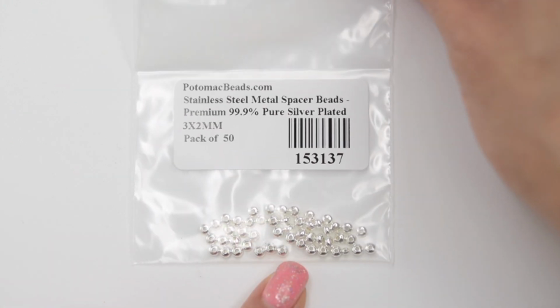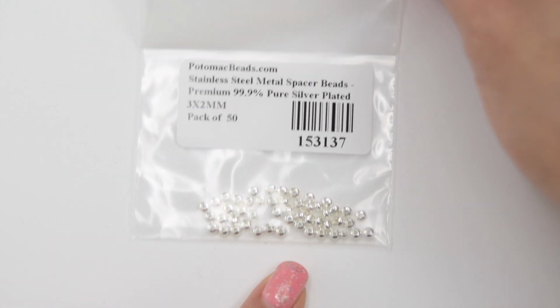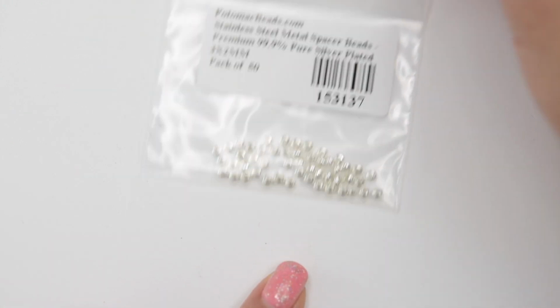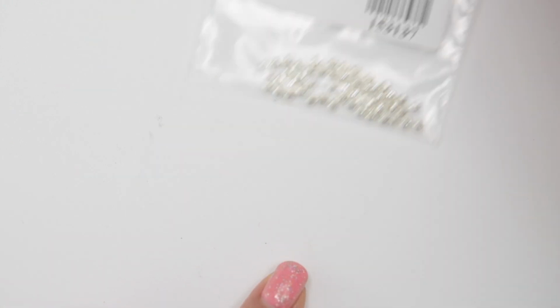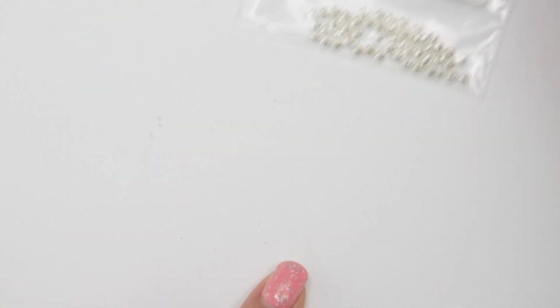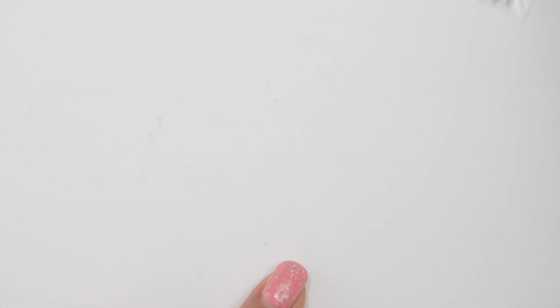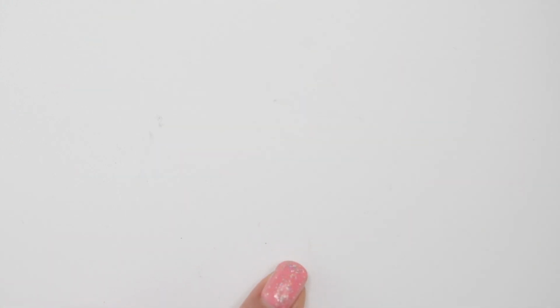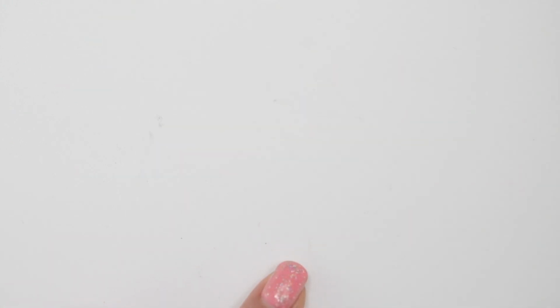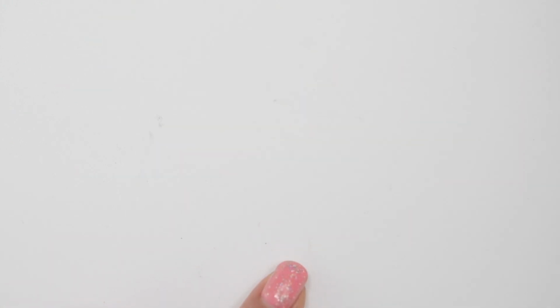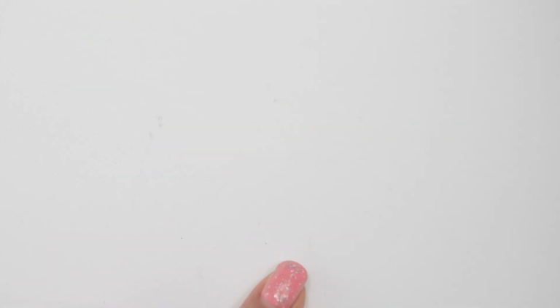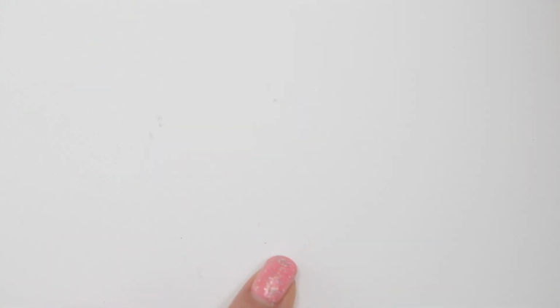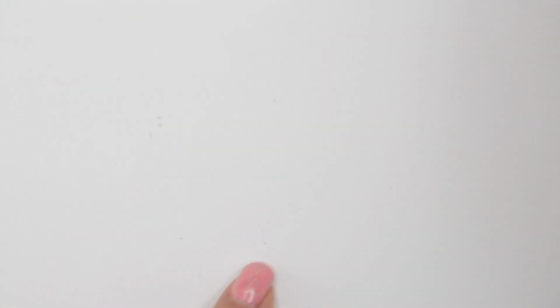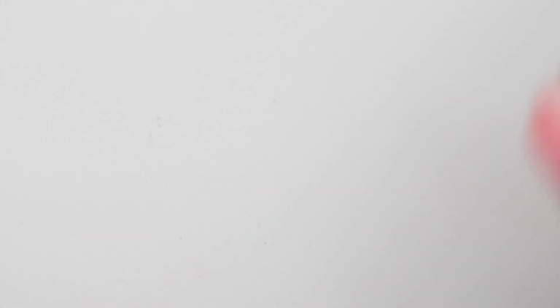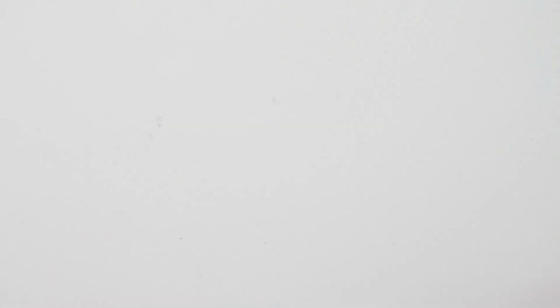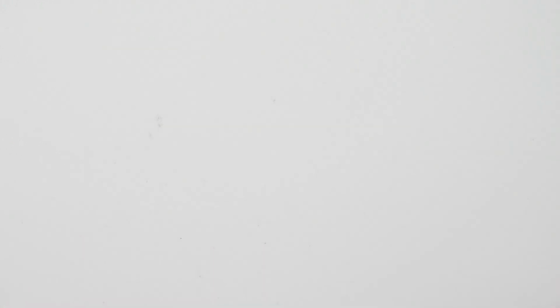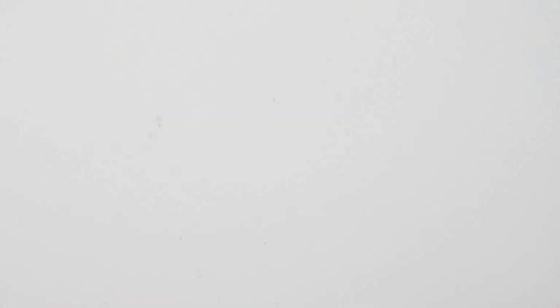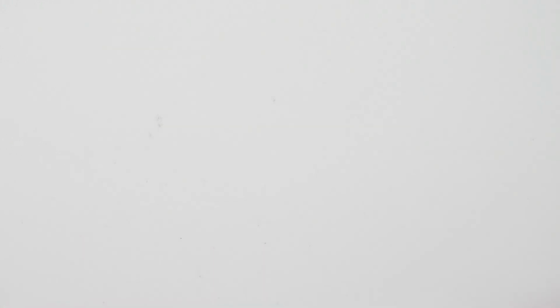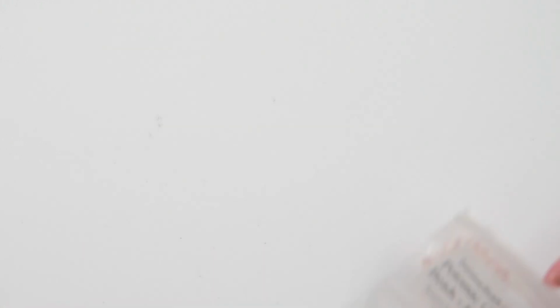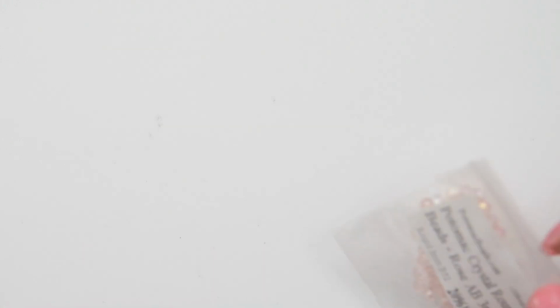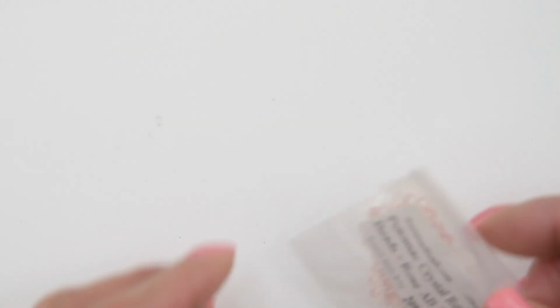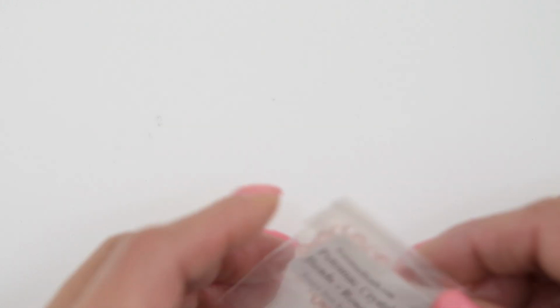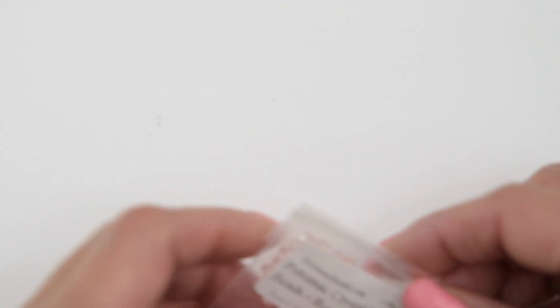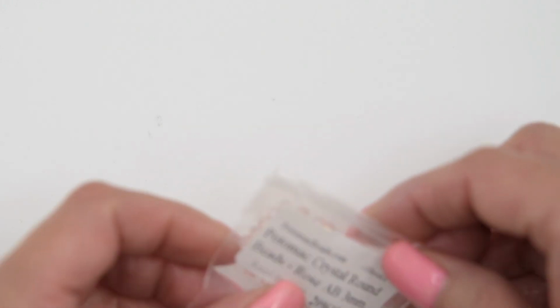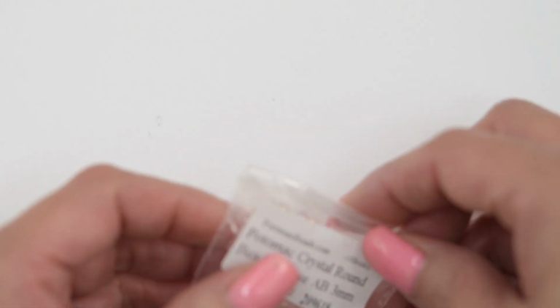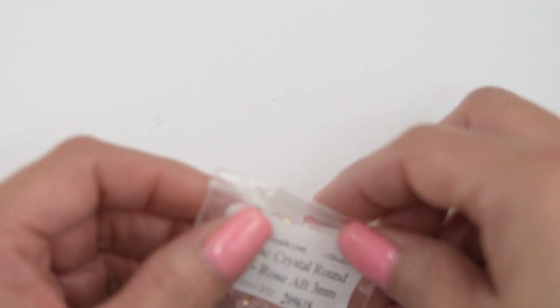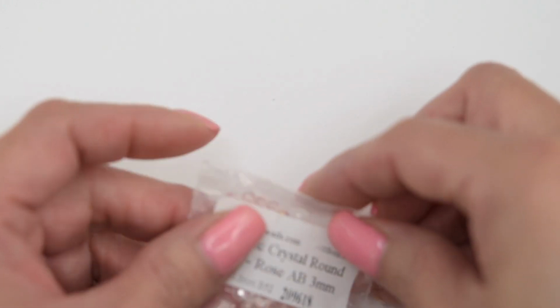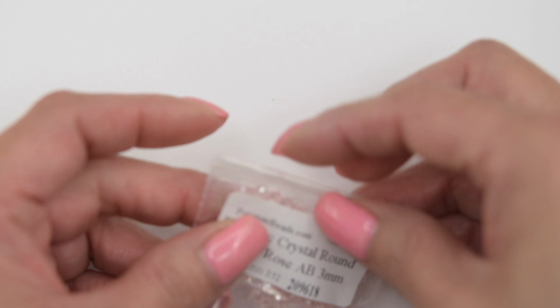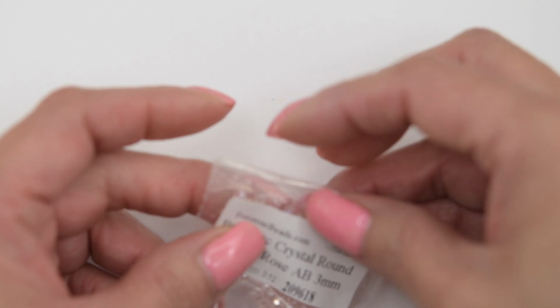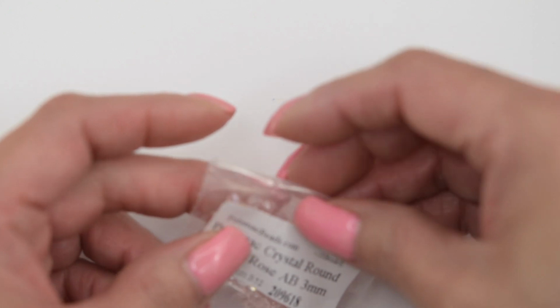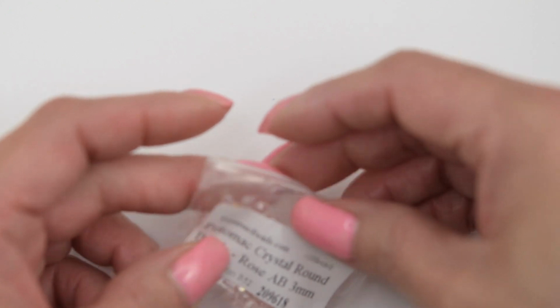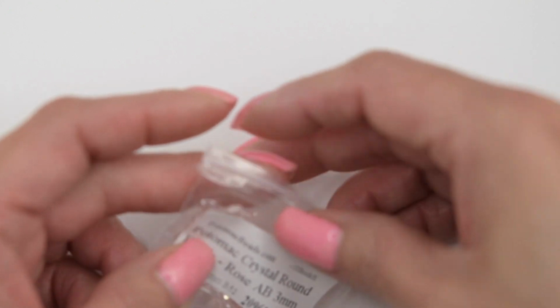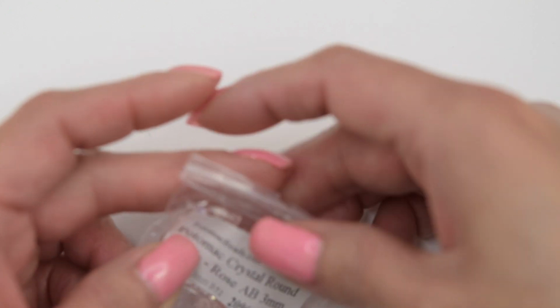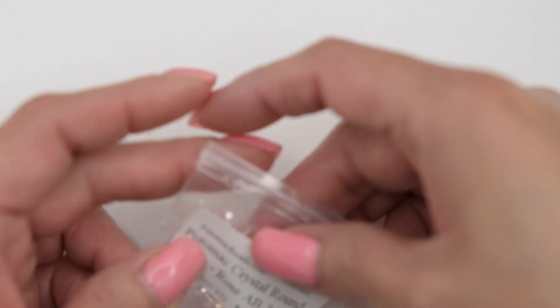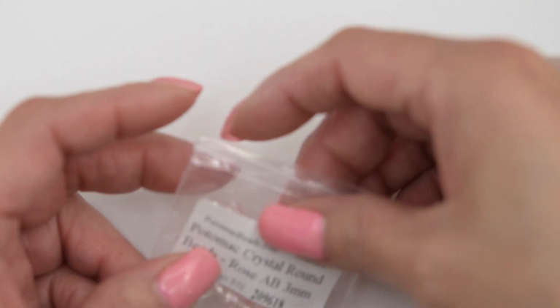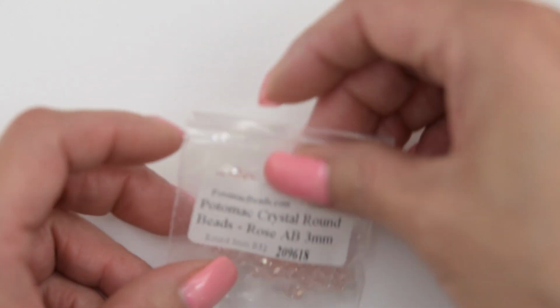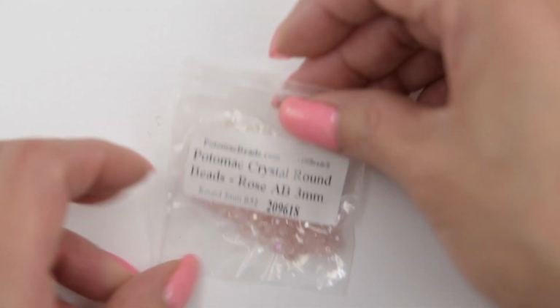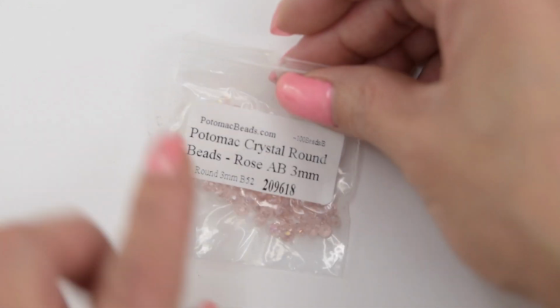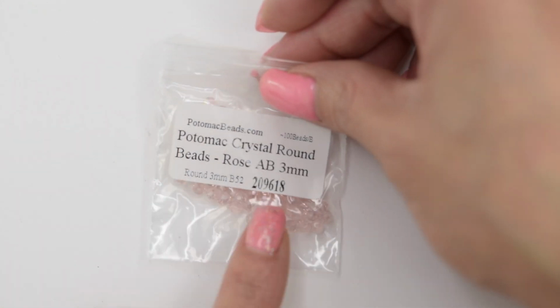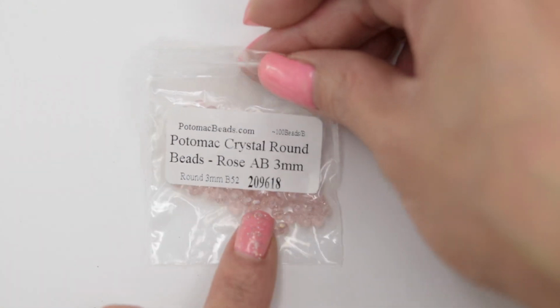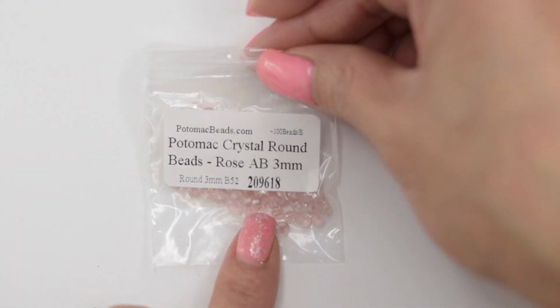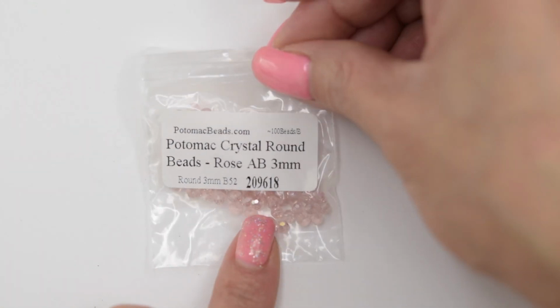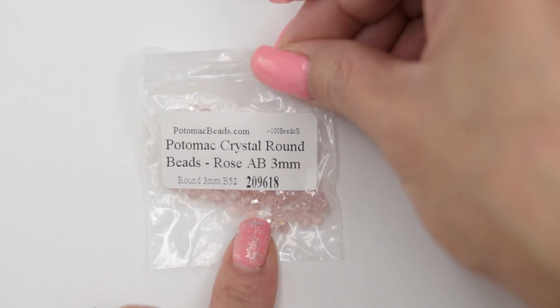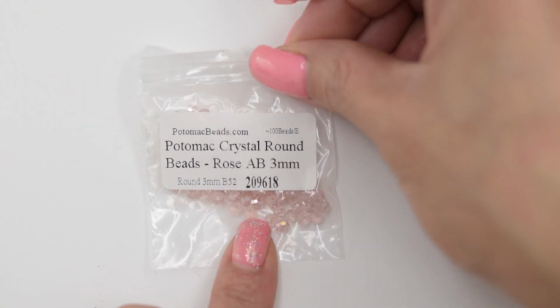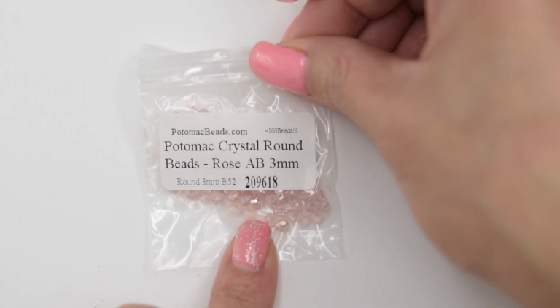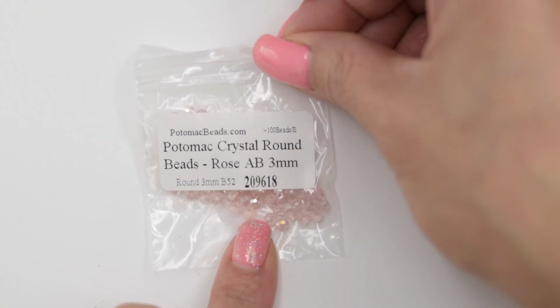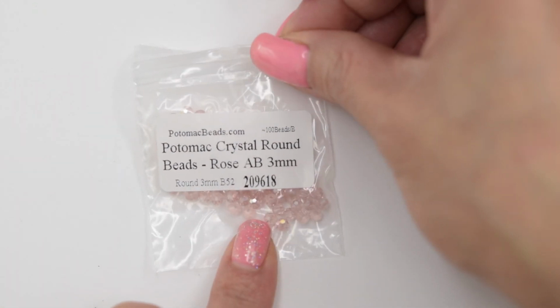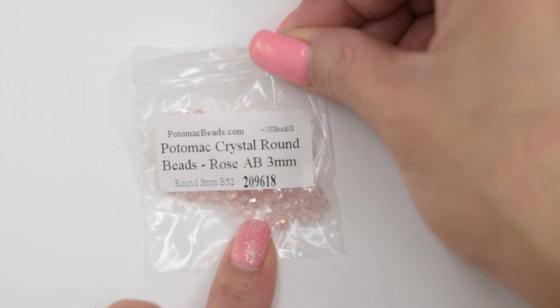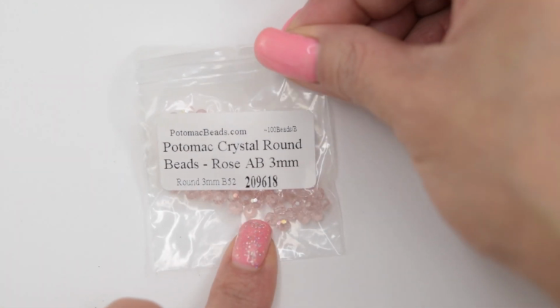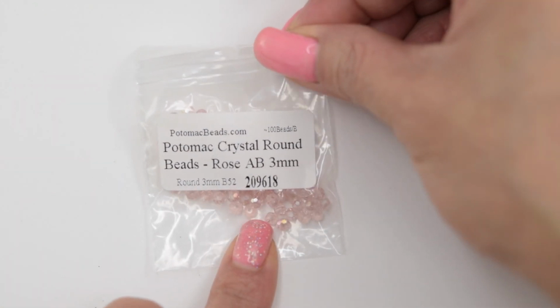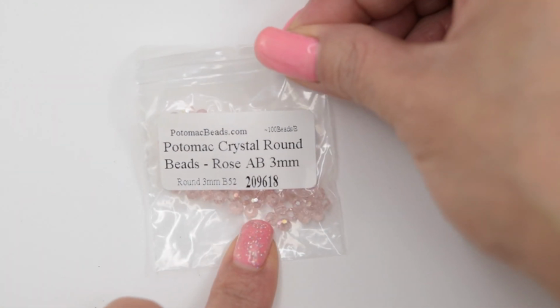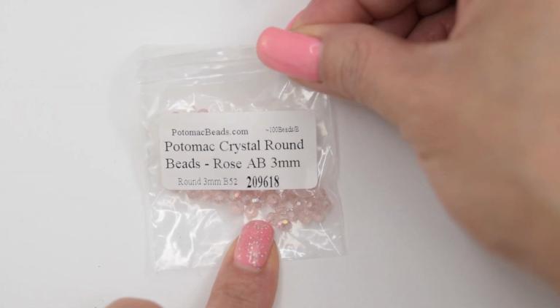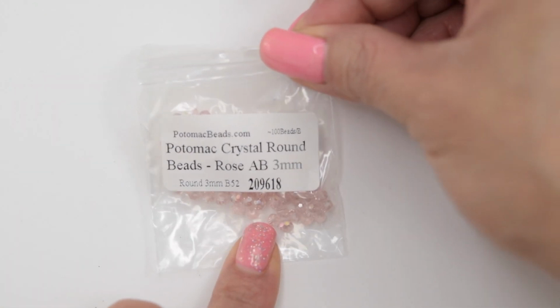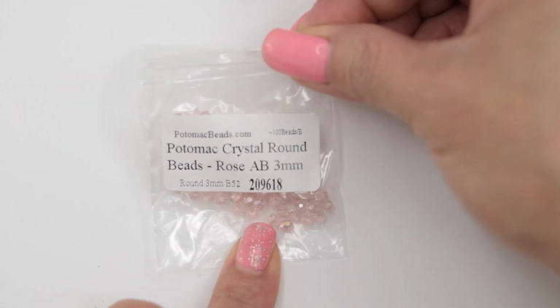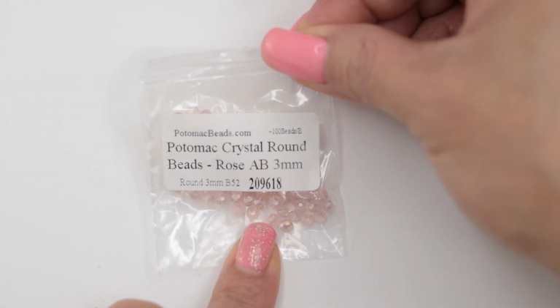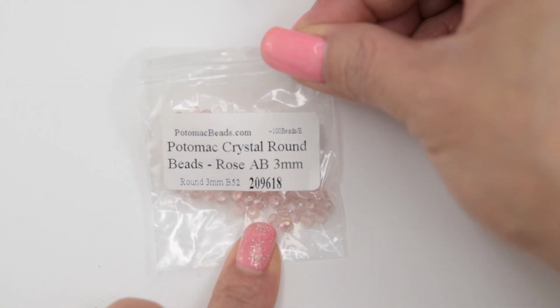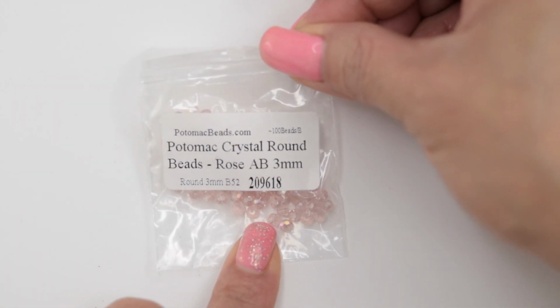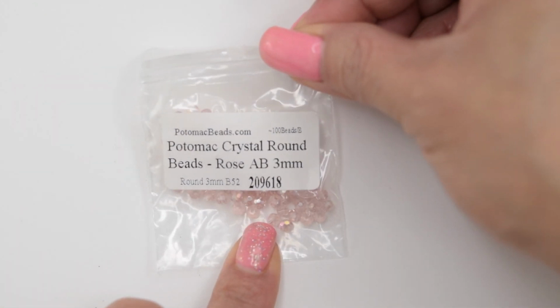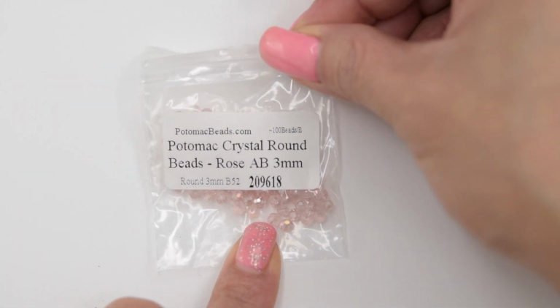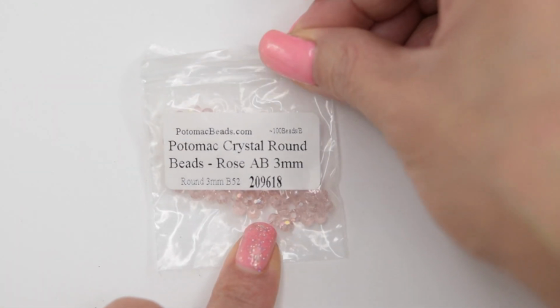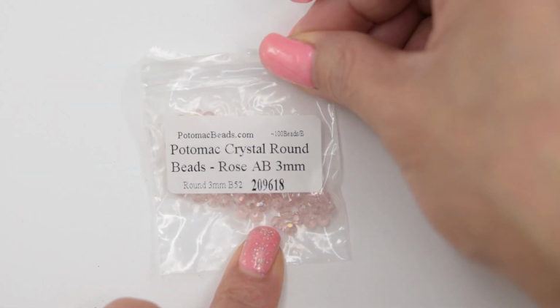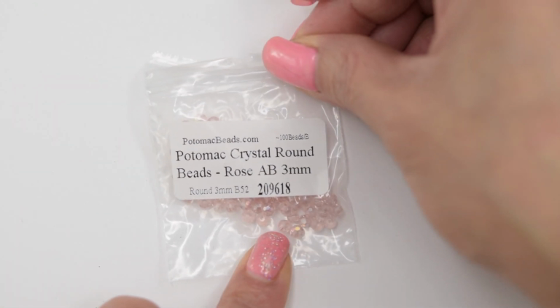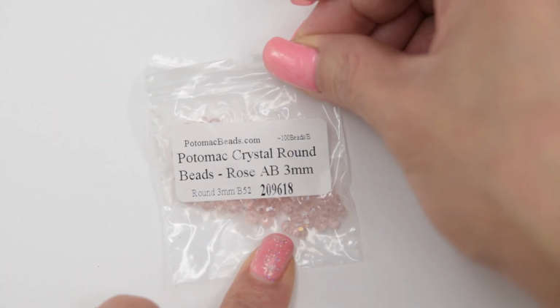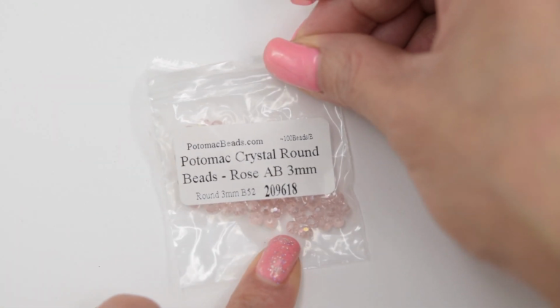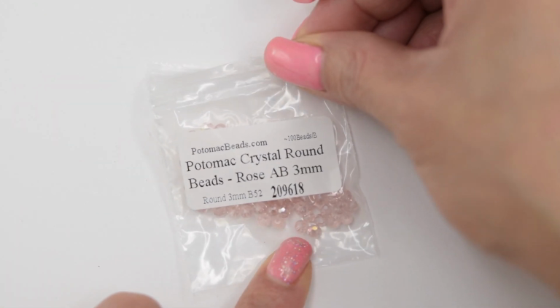We have some eye pins and they are 99% silver plated, and we also have these steel metal spacer beads. We have these crystal rounds in a rose color — they're 3 millimeter.